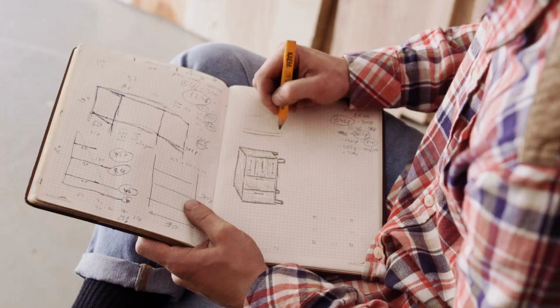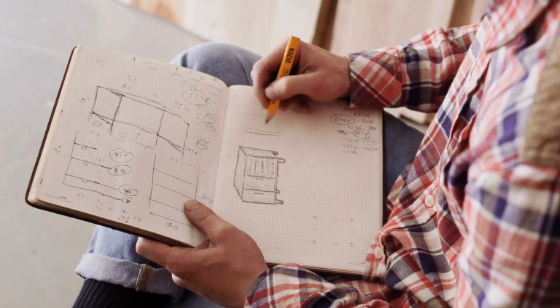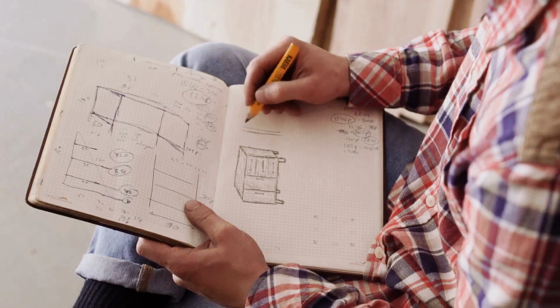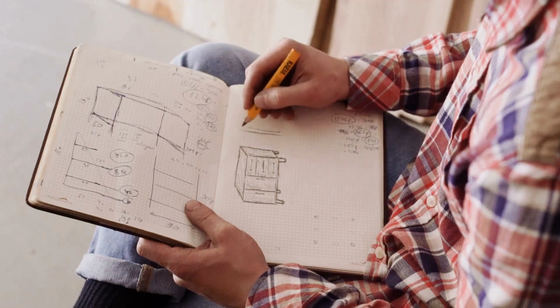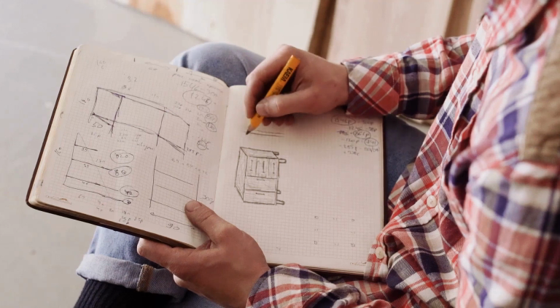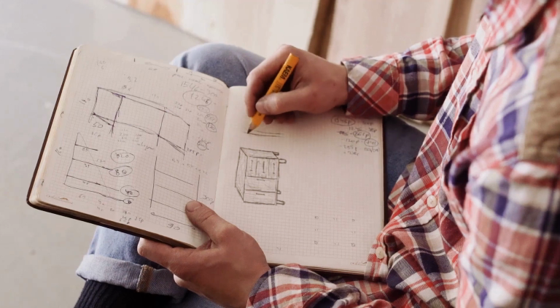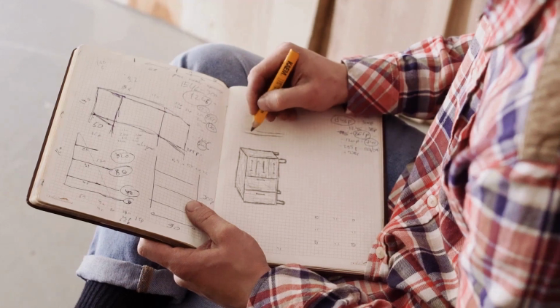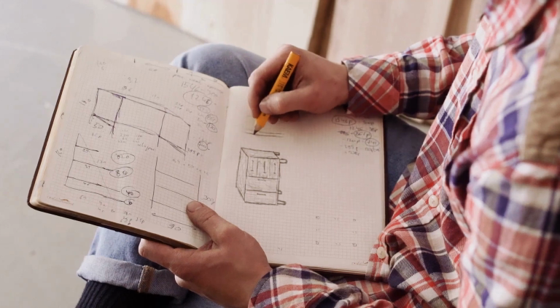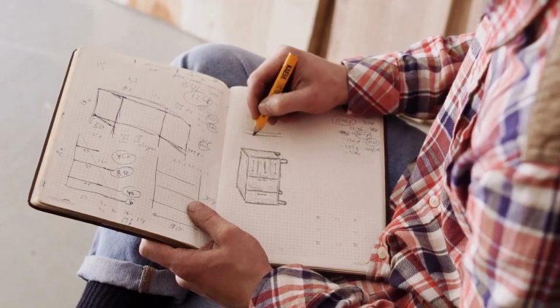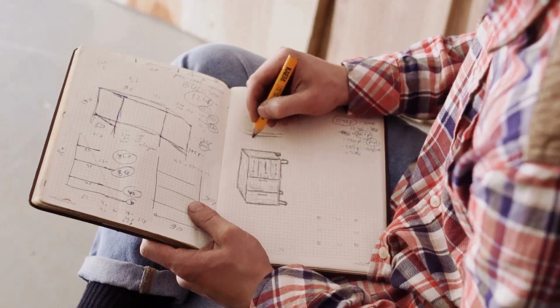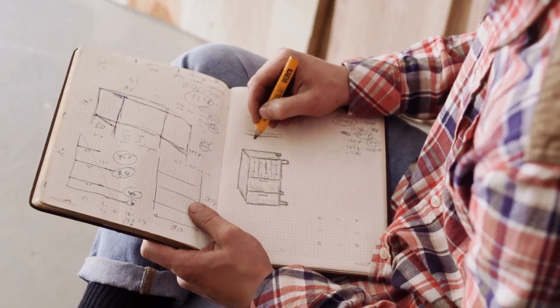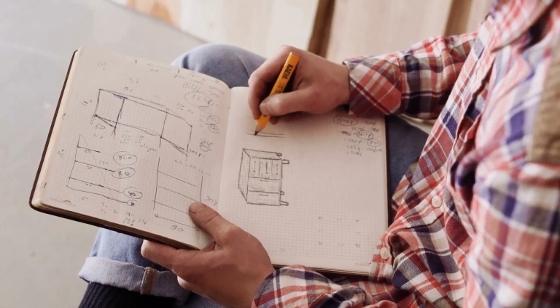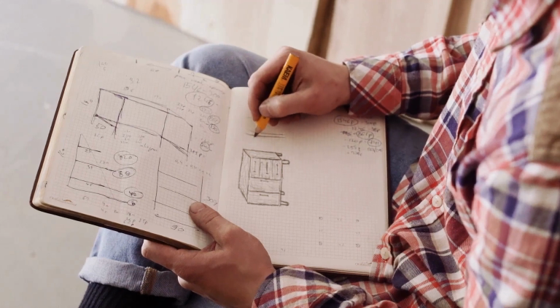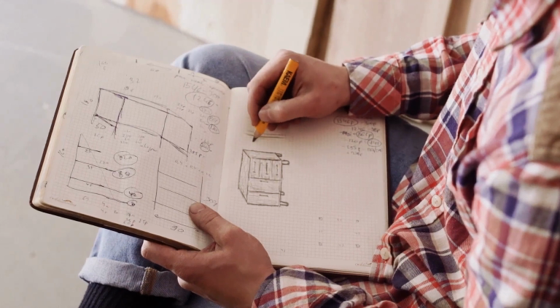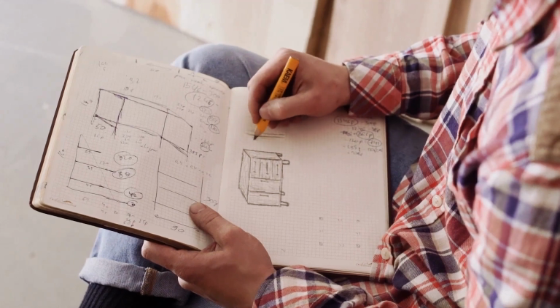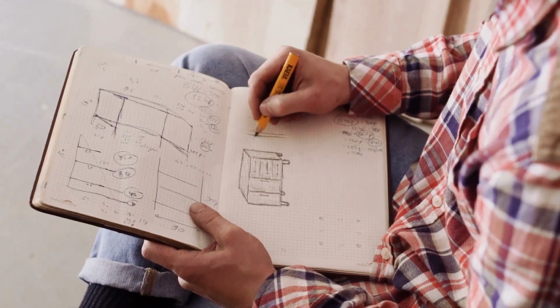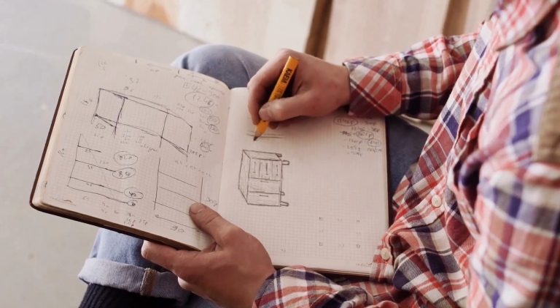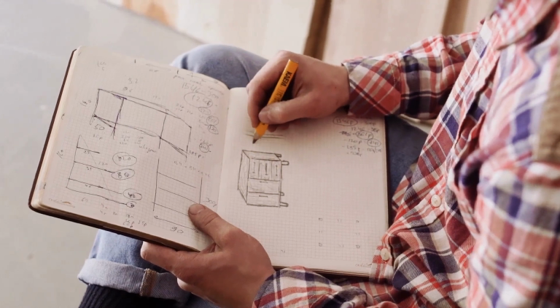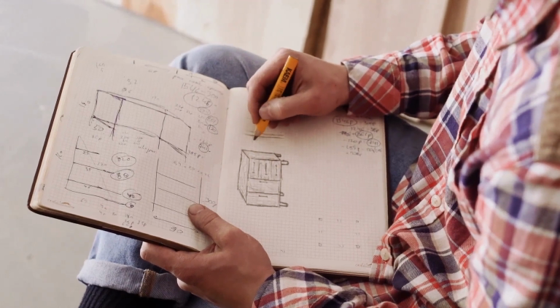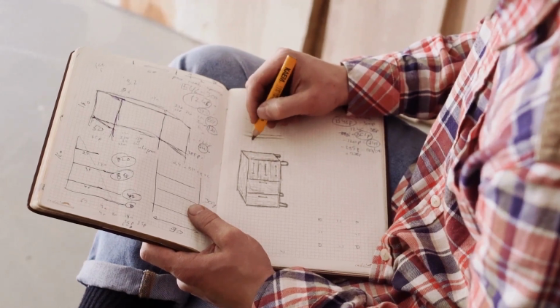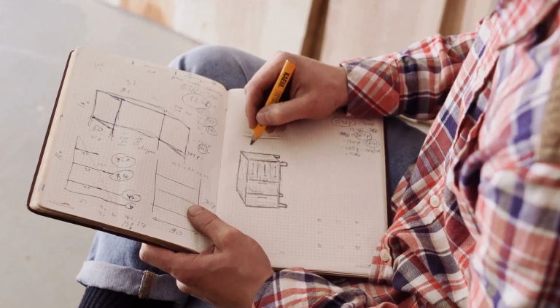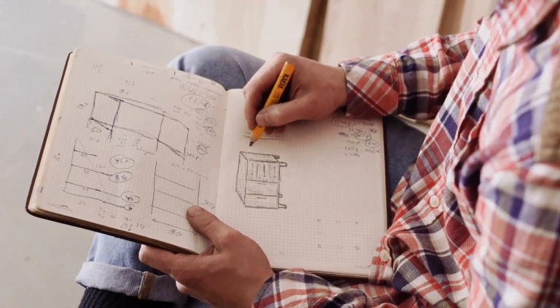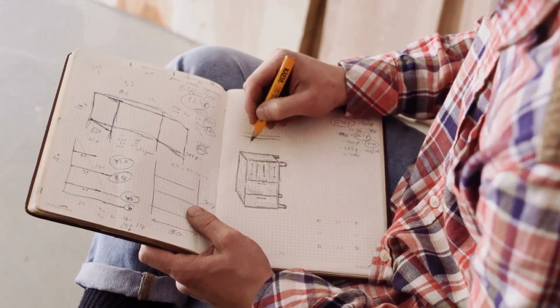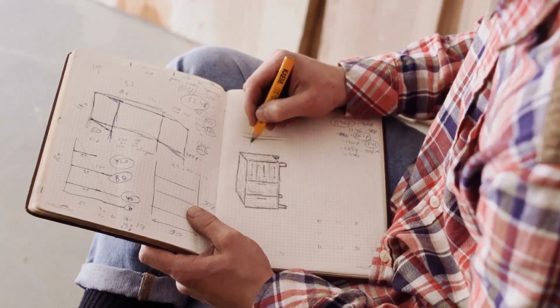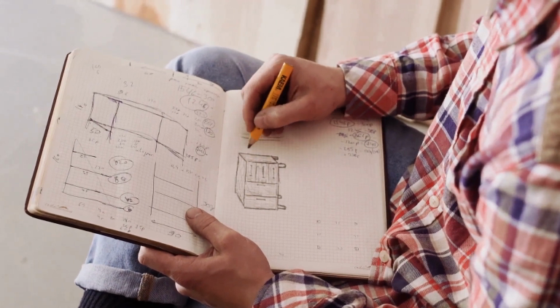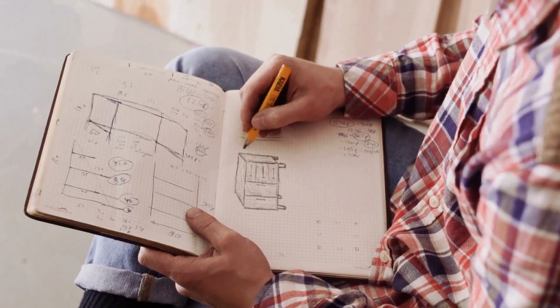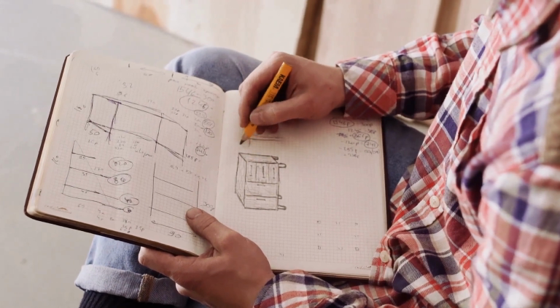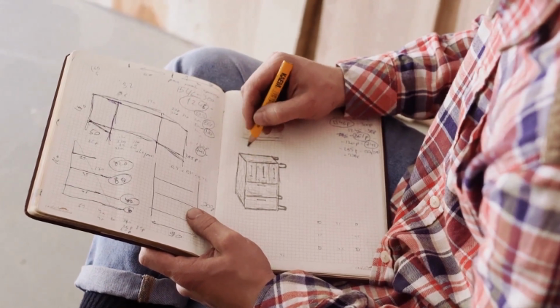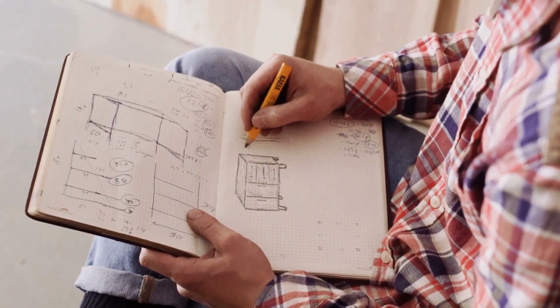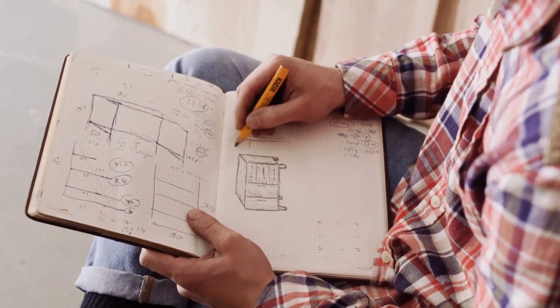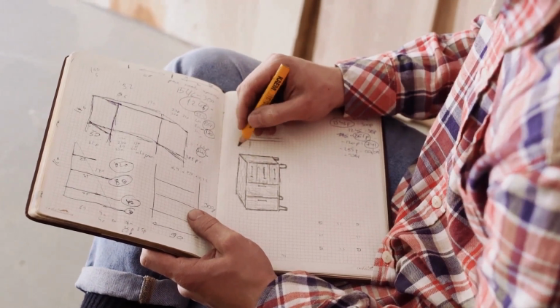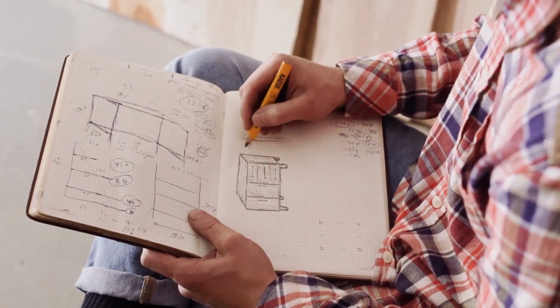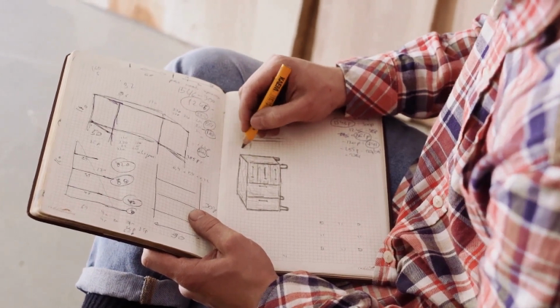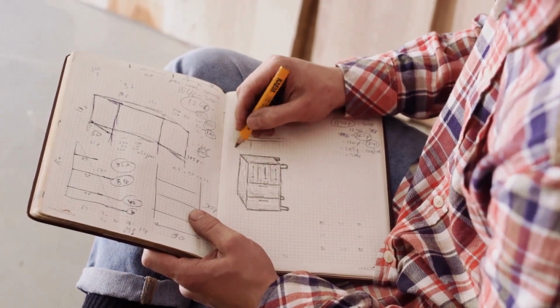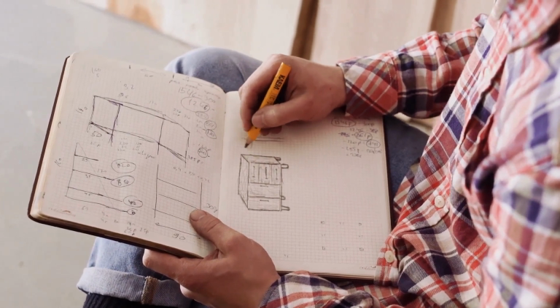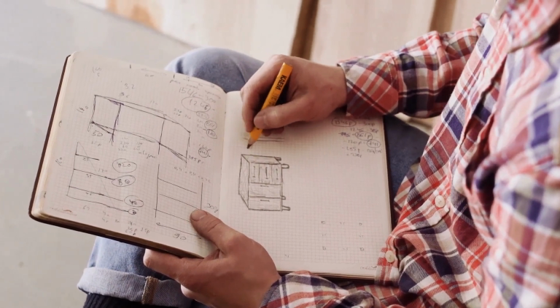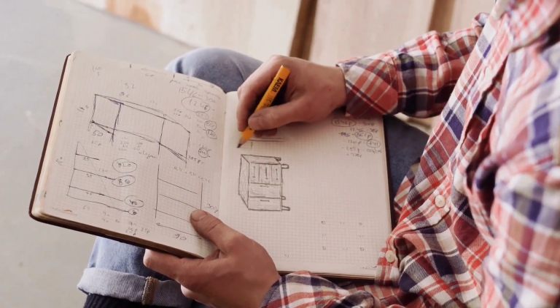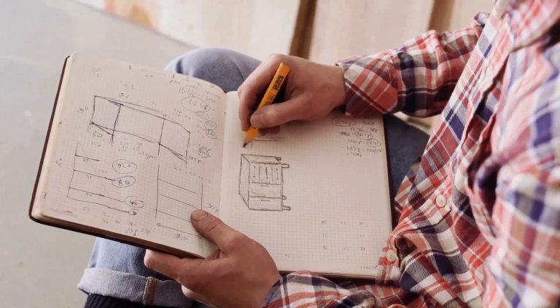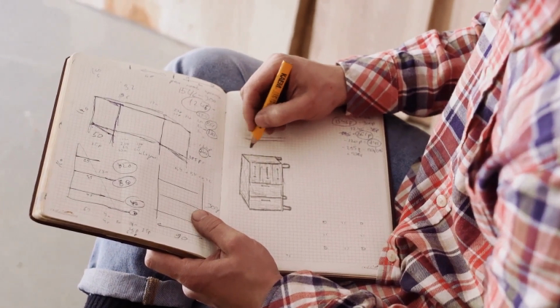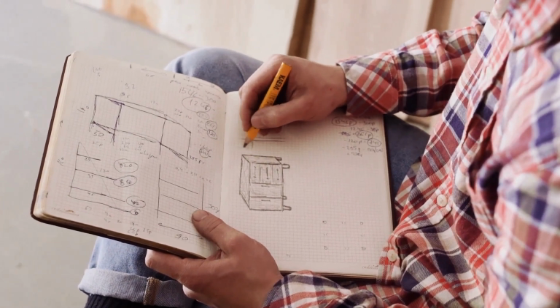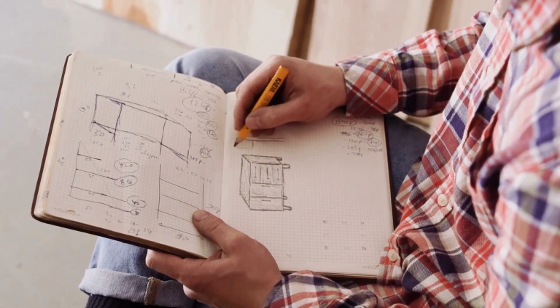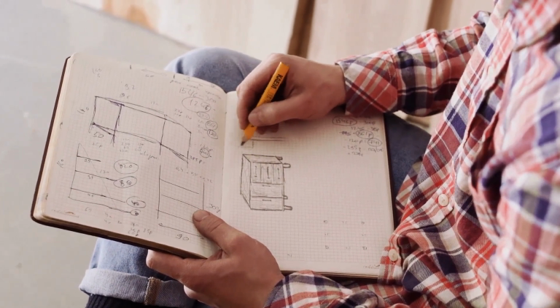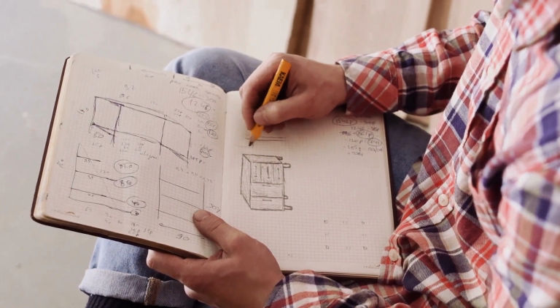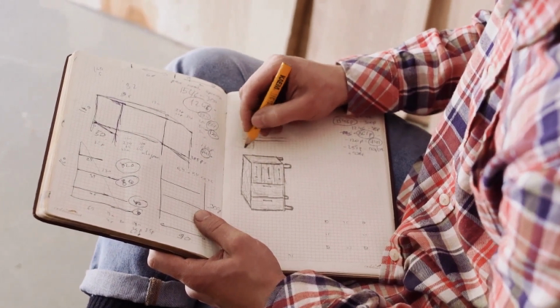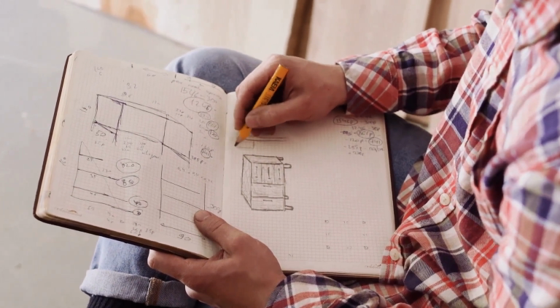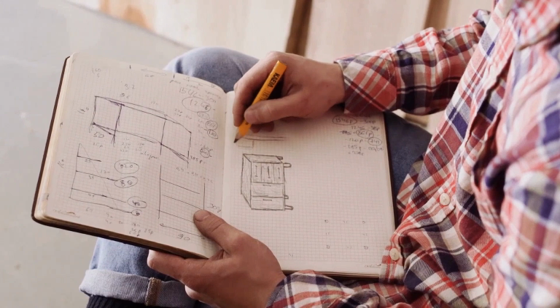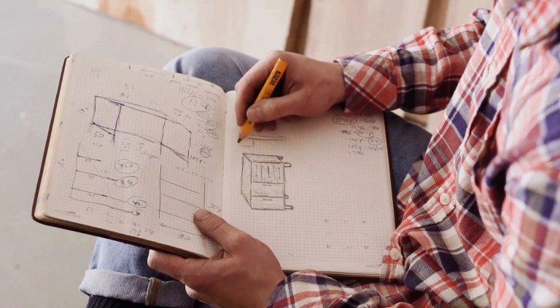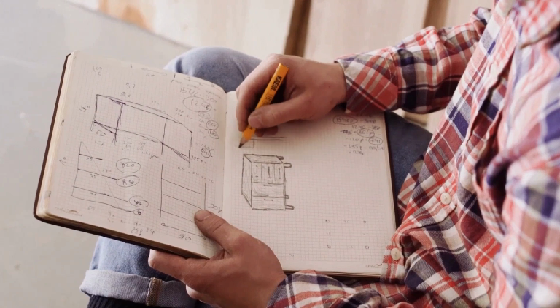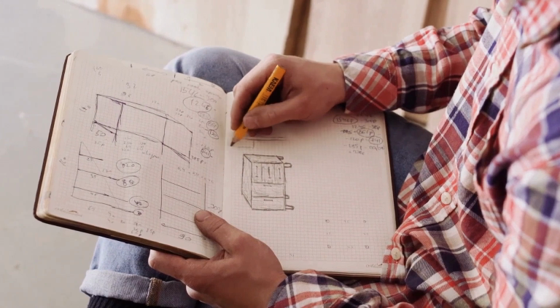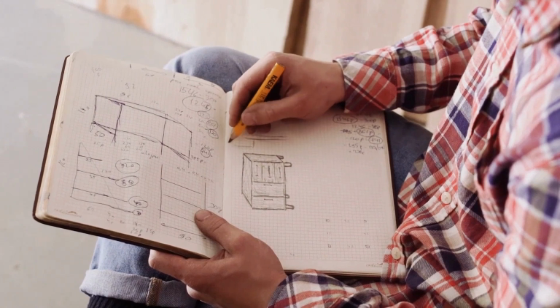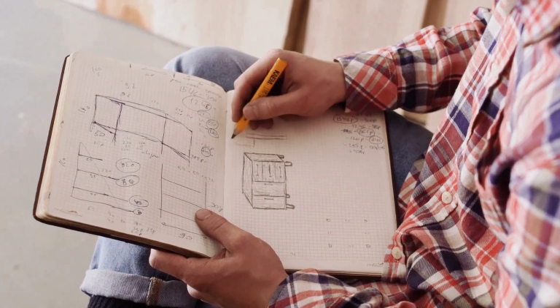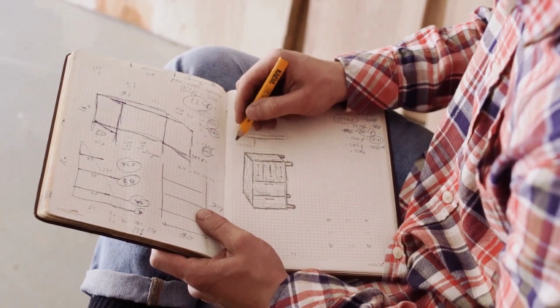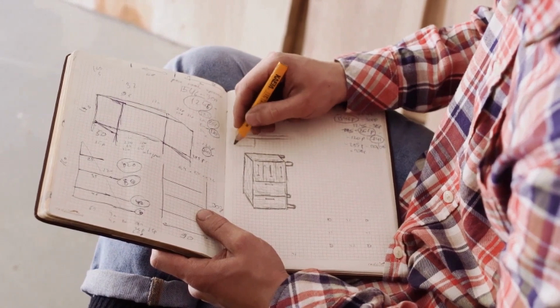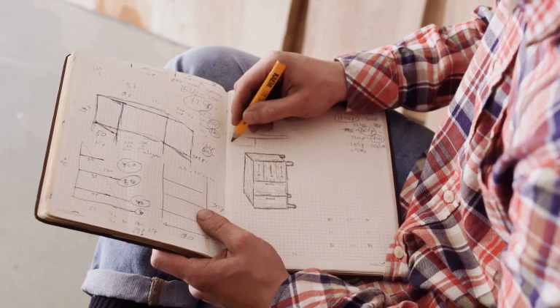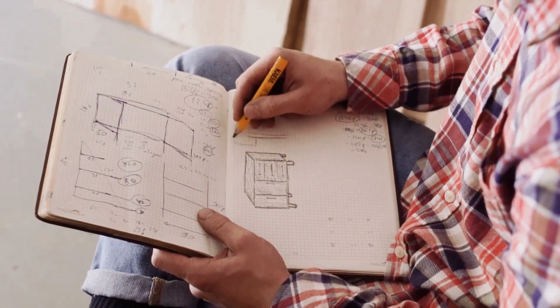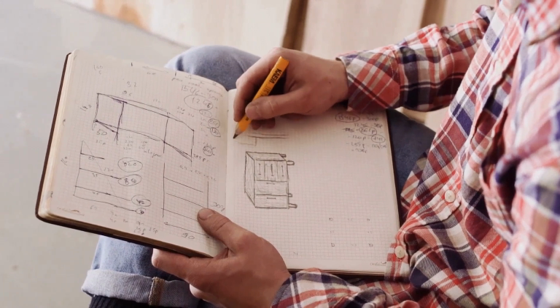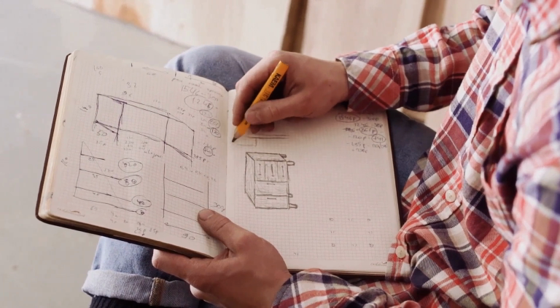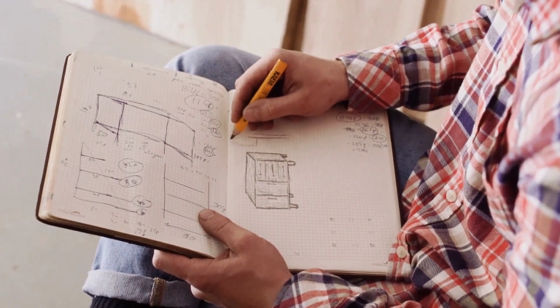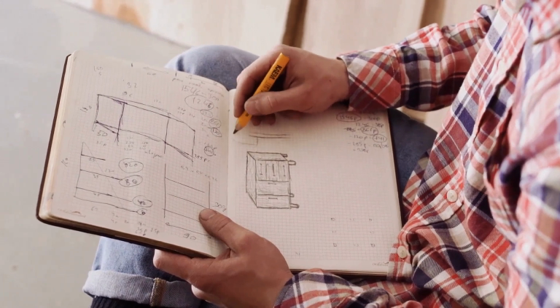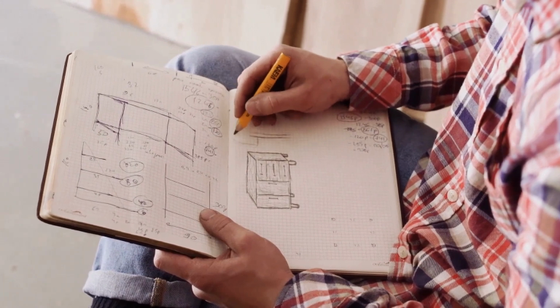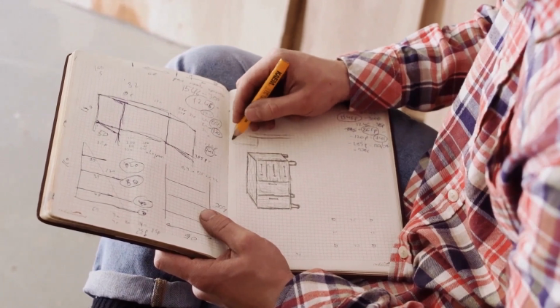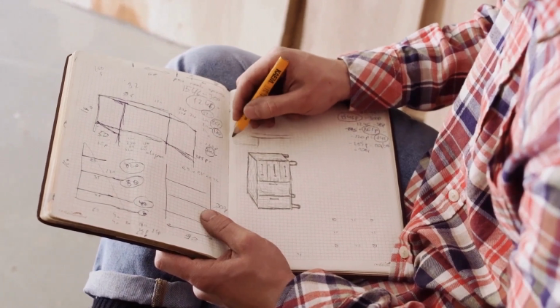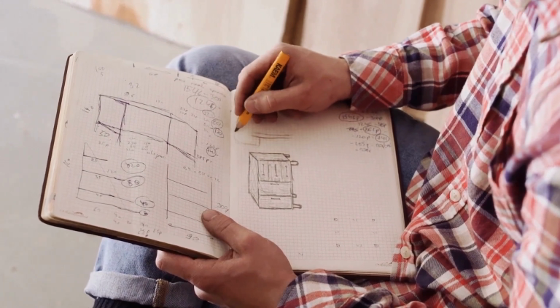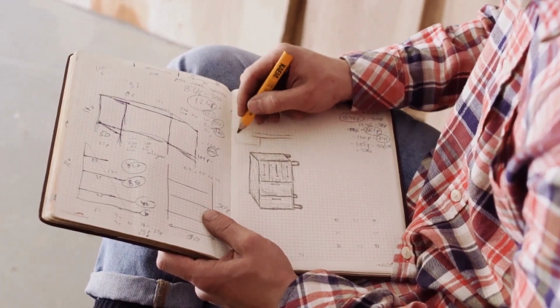Welcome to the amazing world of pencils. Today we're diving into some mind-blowing, game-changing facts about this everyday tool.